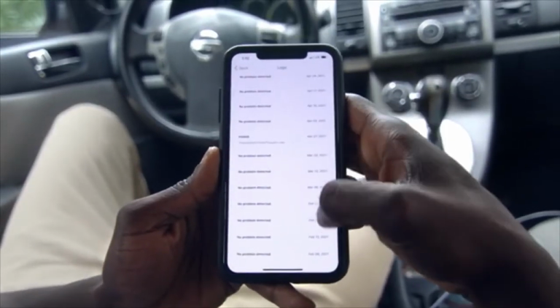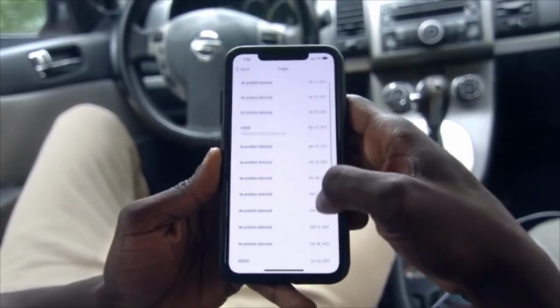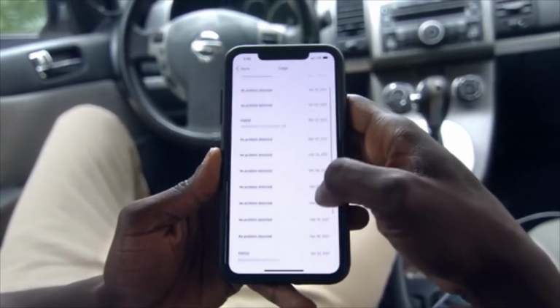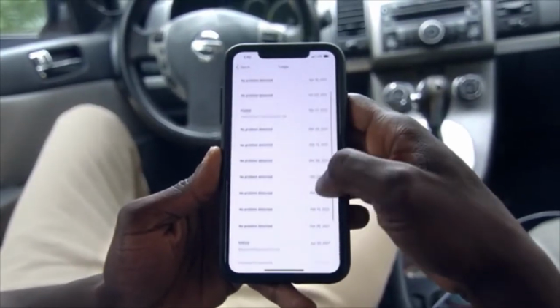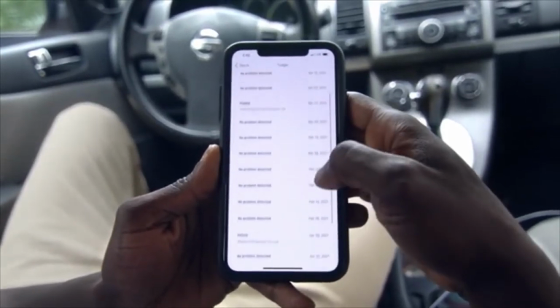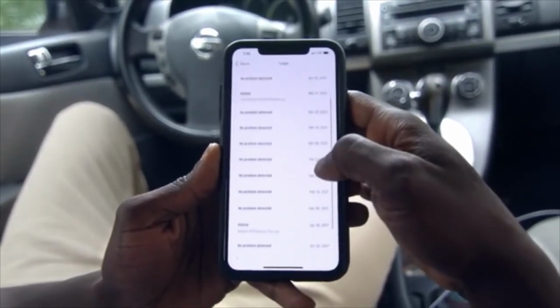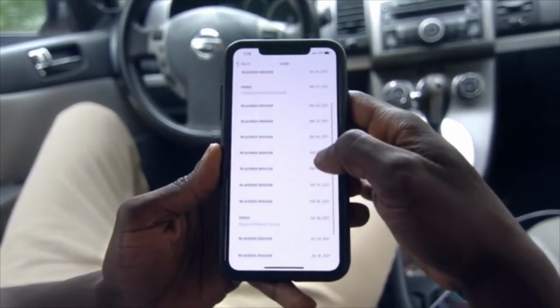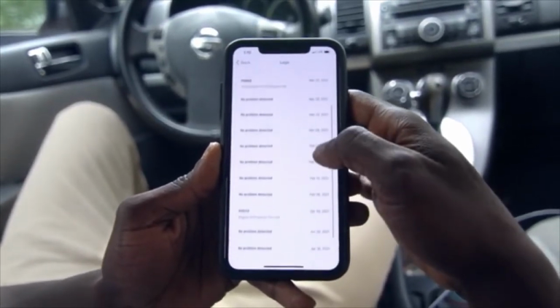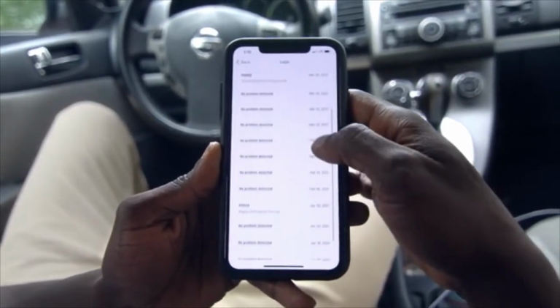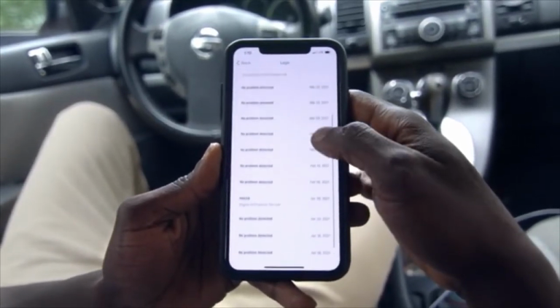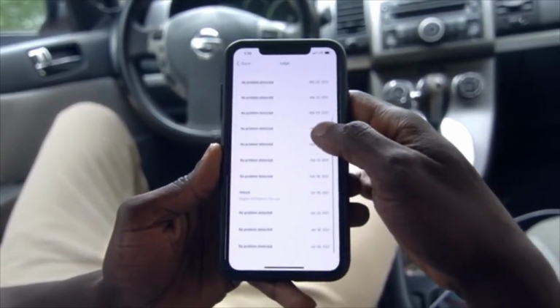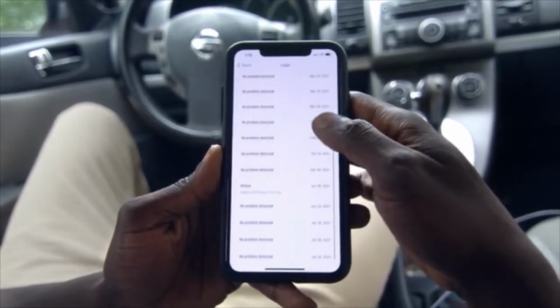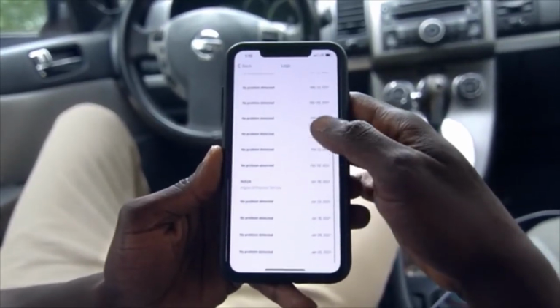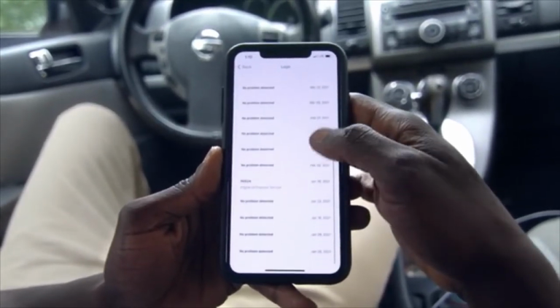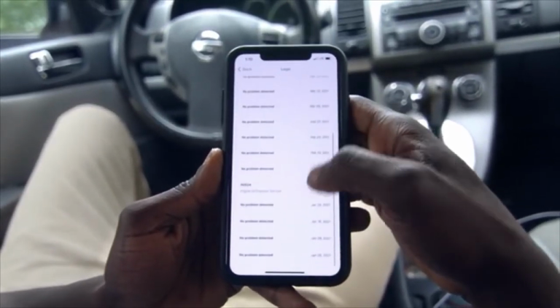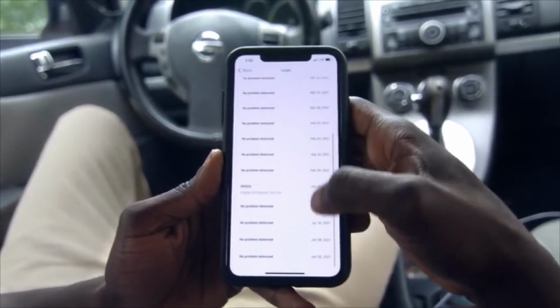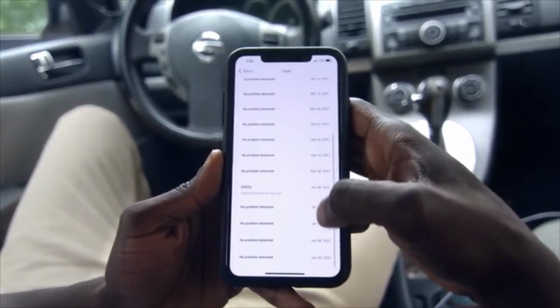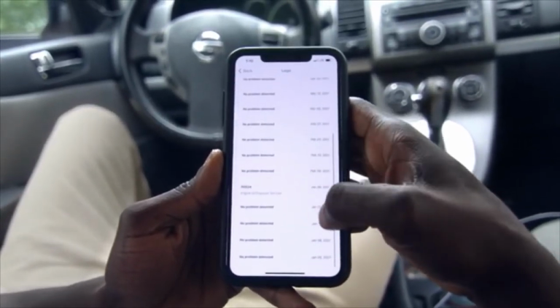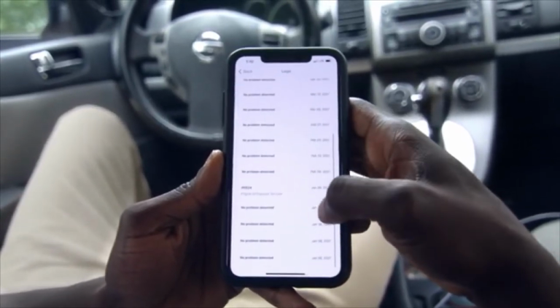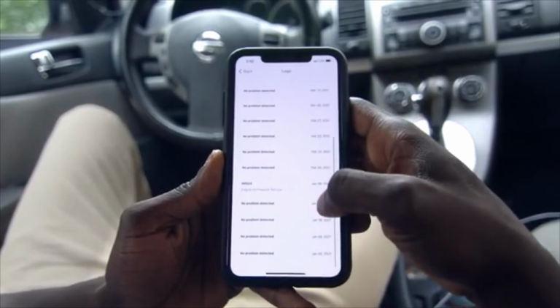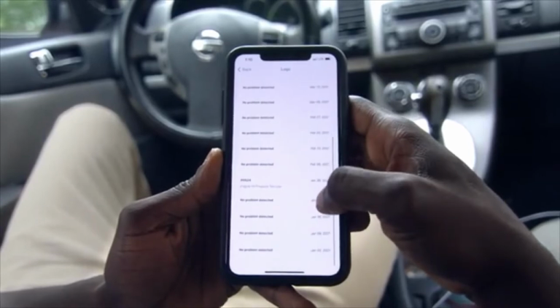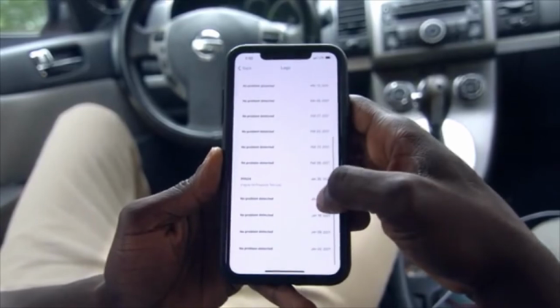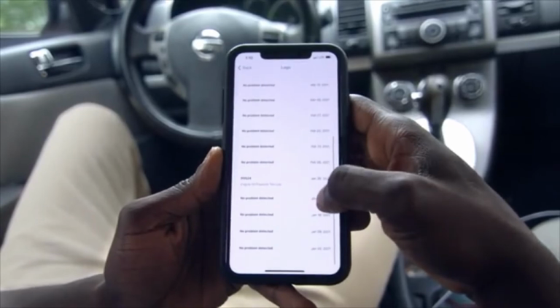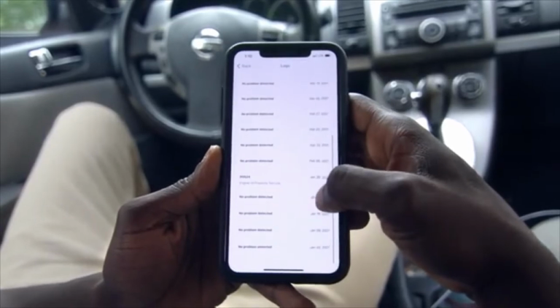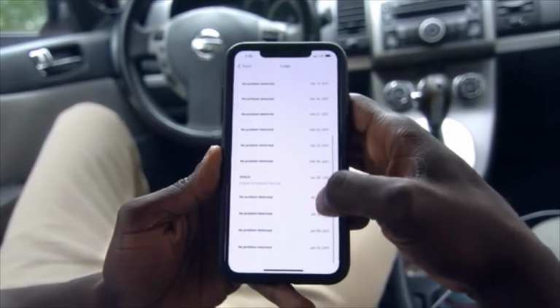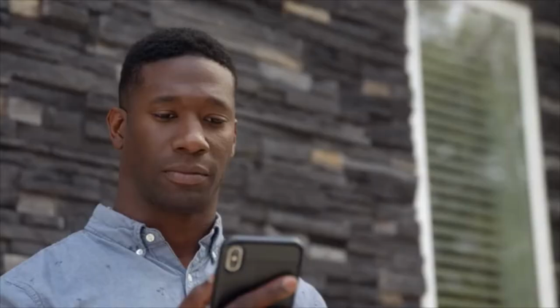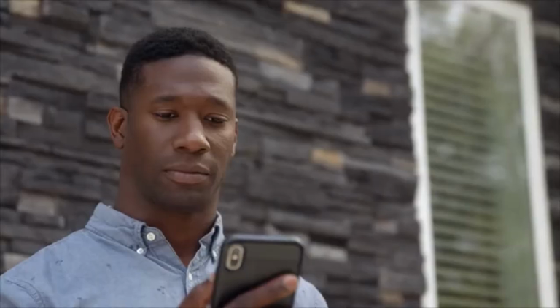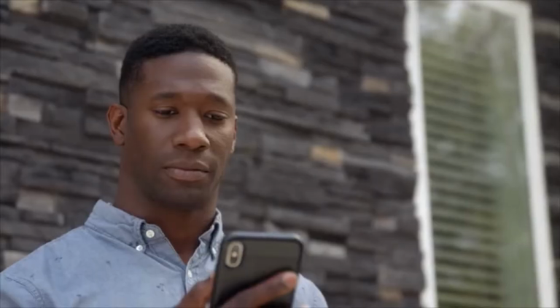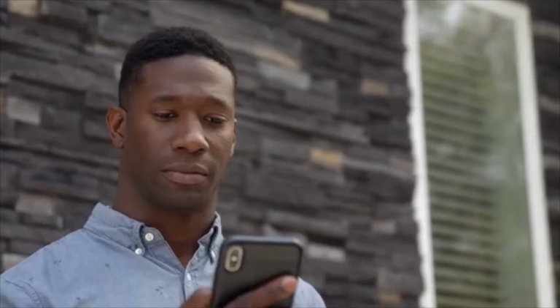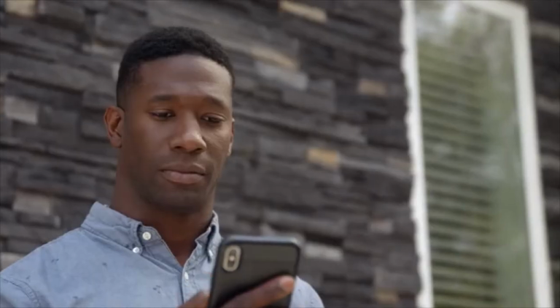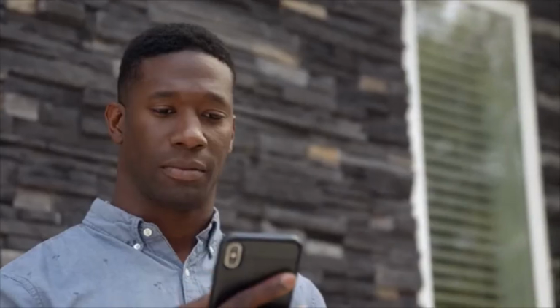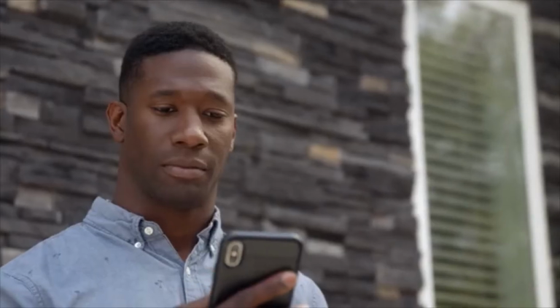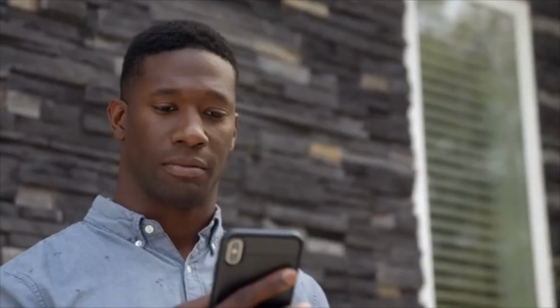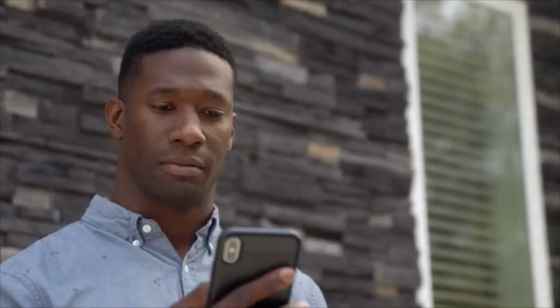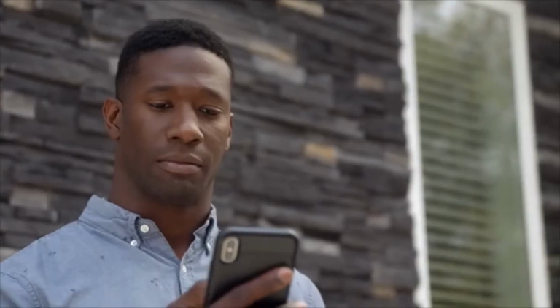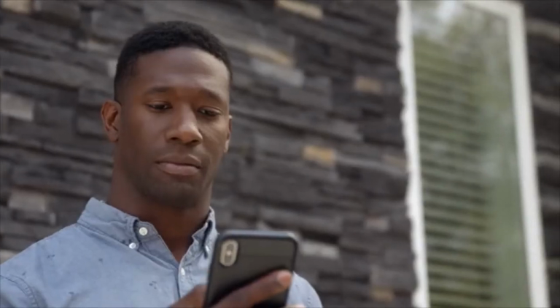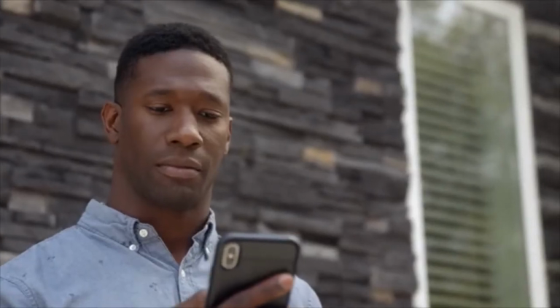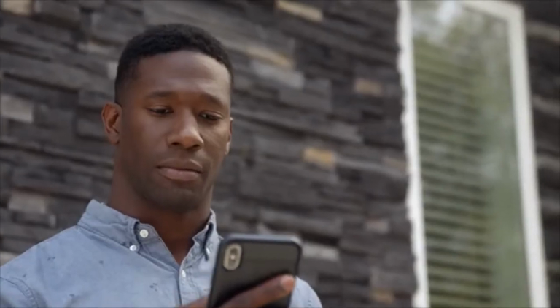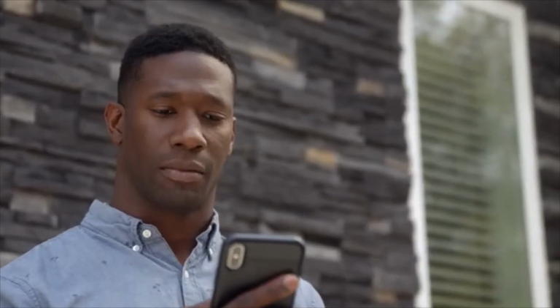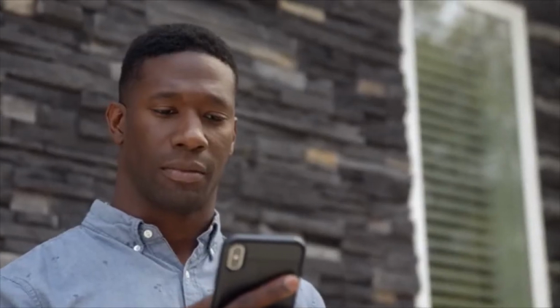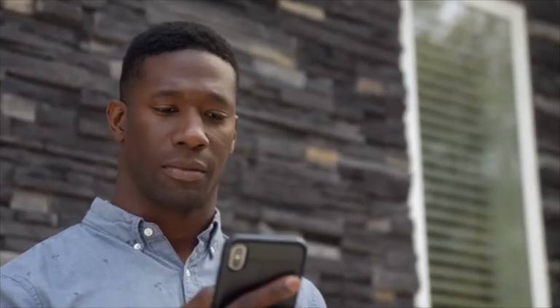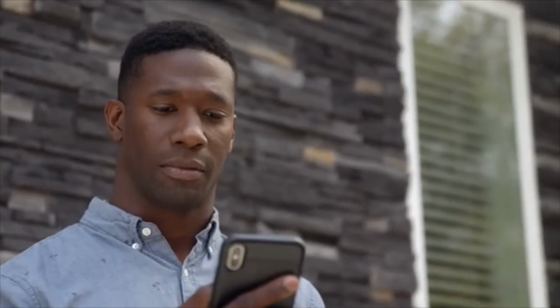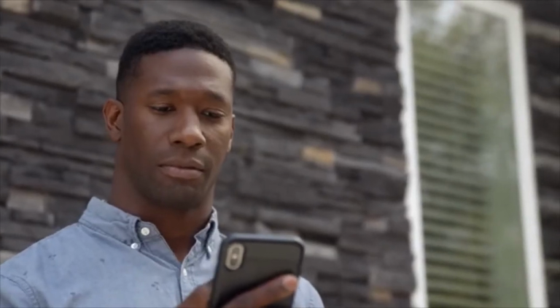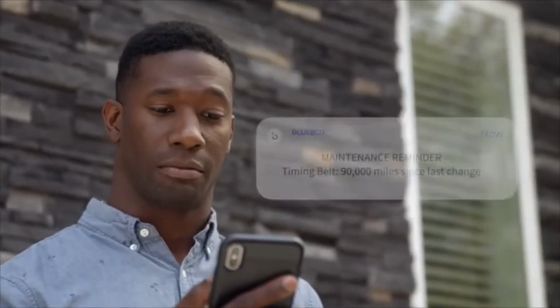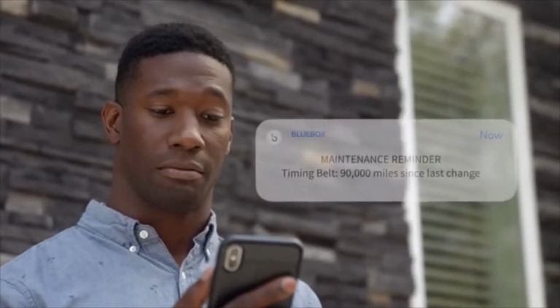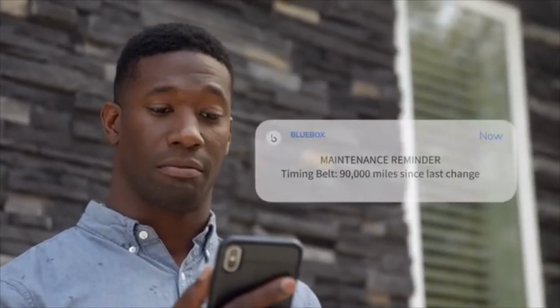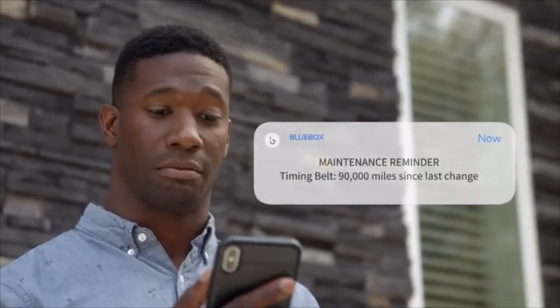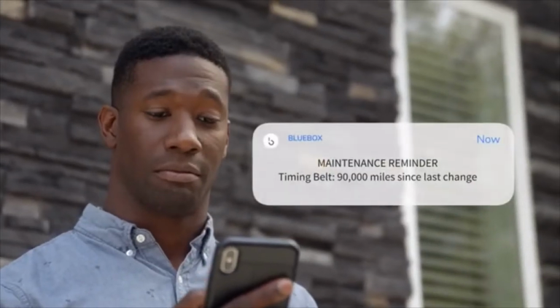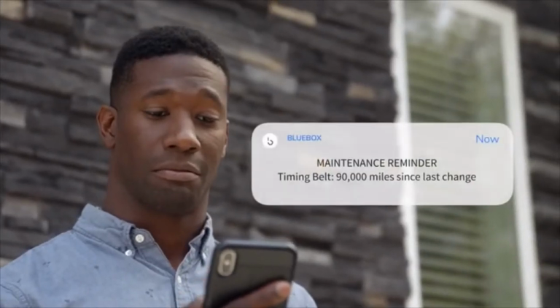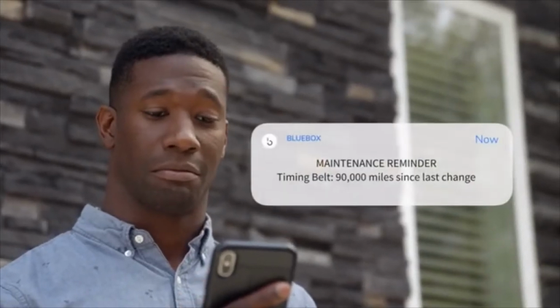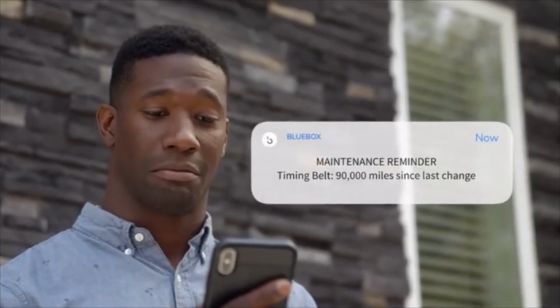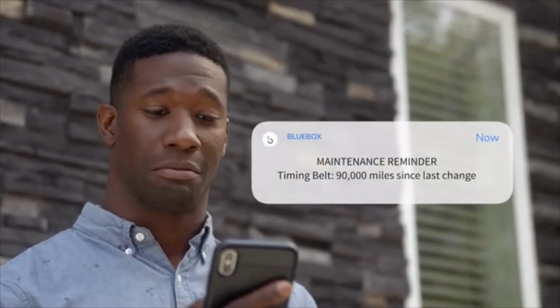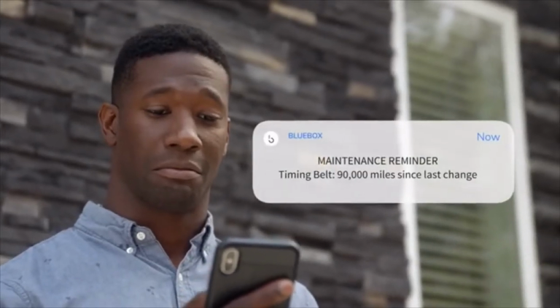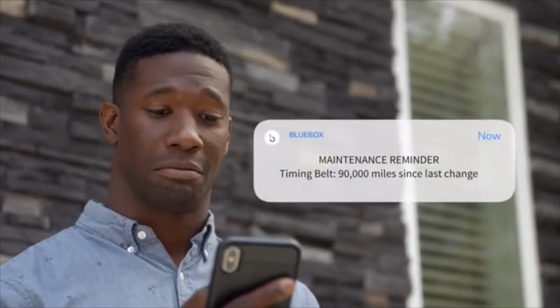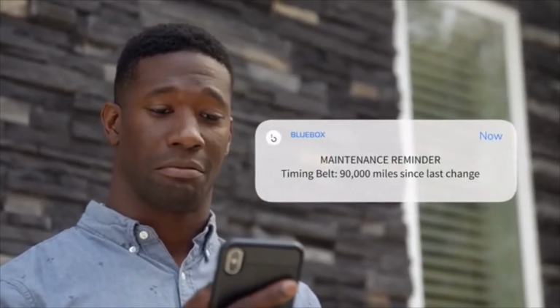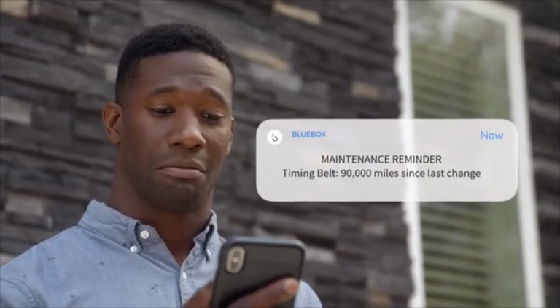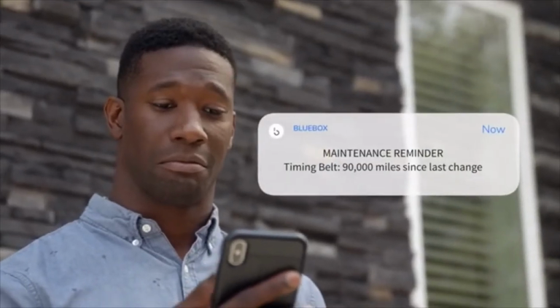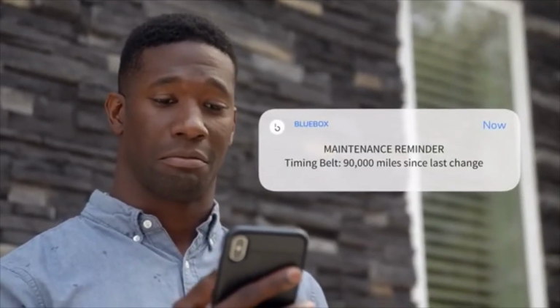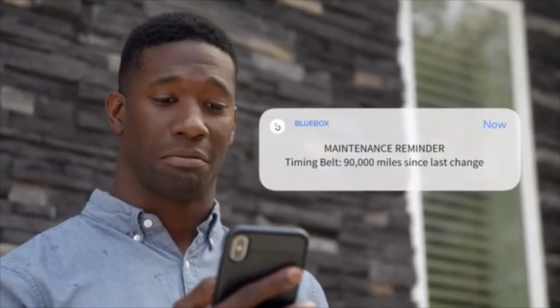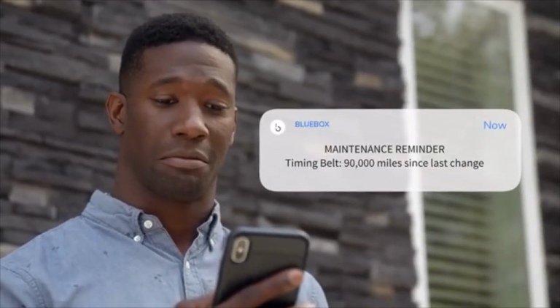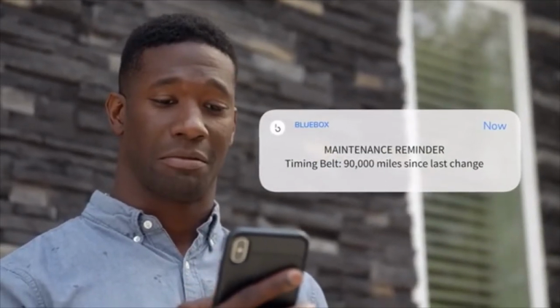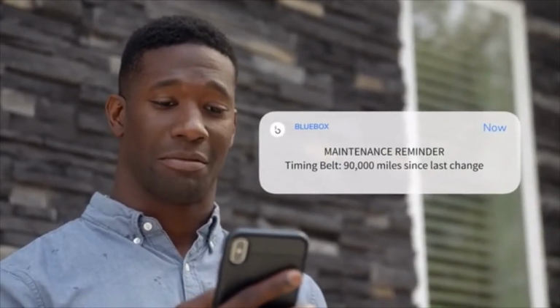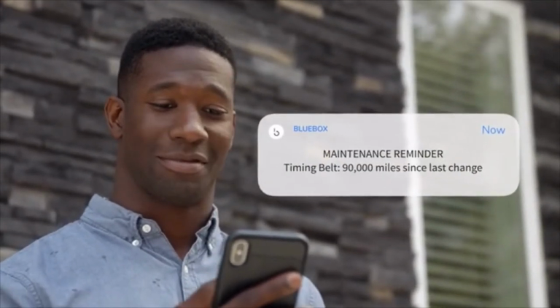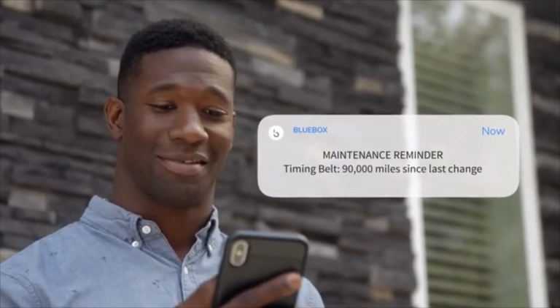It also logs vehicle alerts and maintenance history, saving you time and money on frequent checkups. With a future software update, you'll also be able to get maintenance reminders.